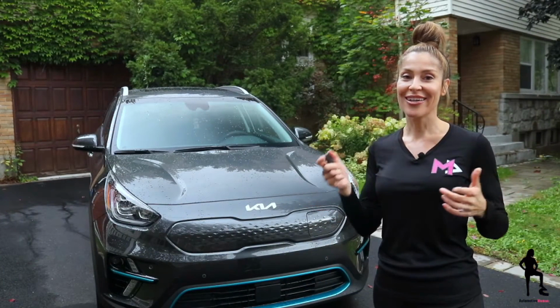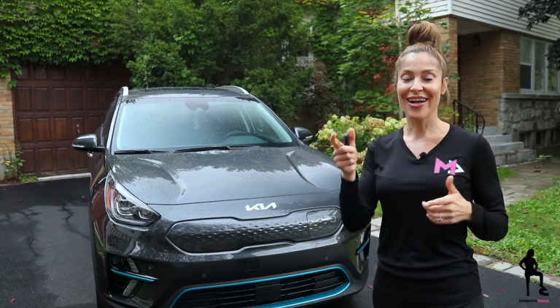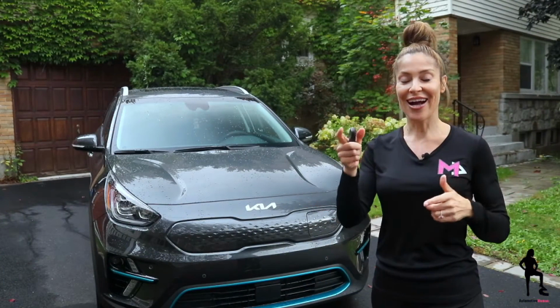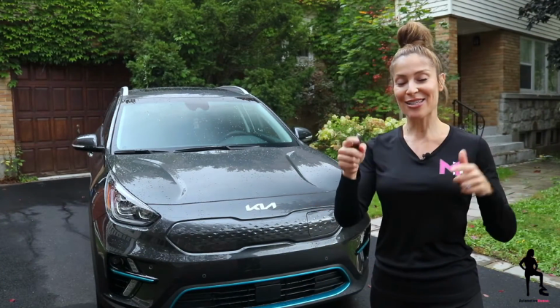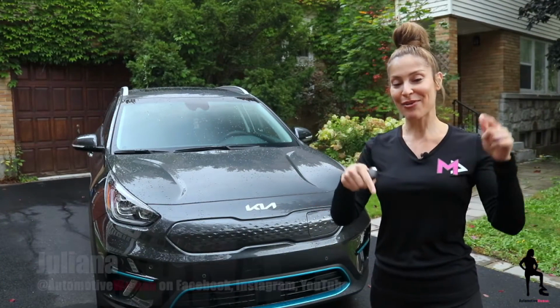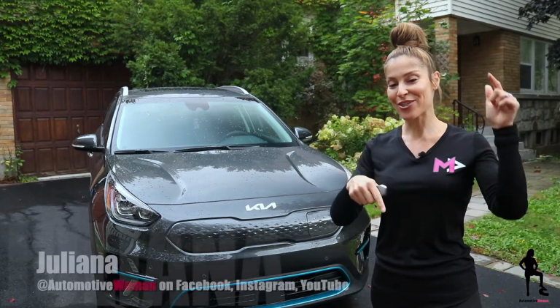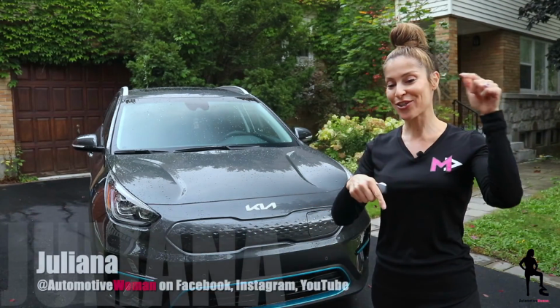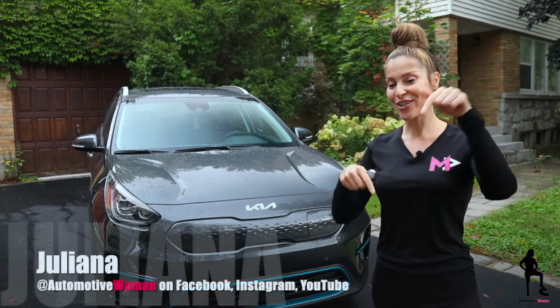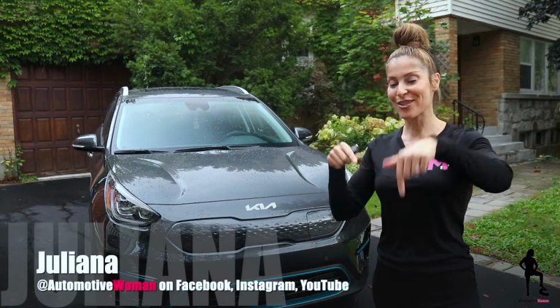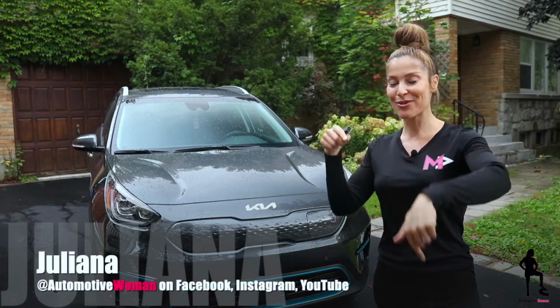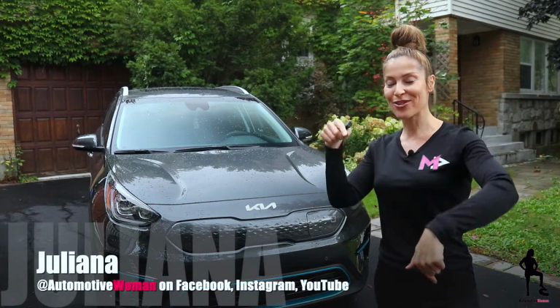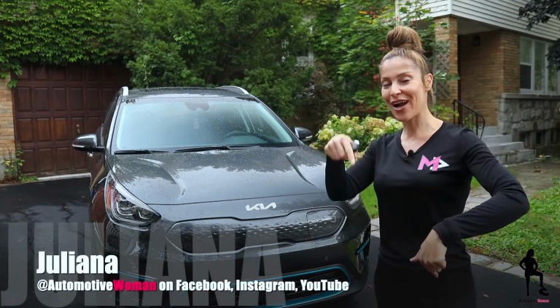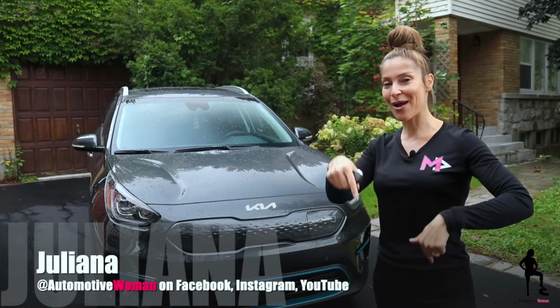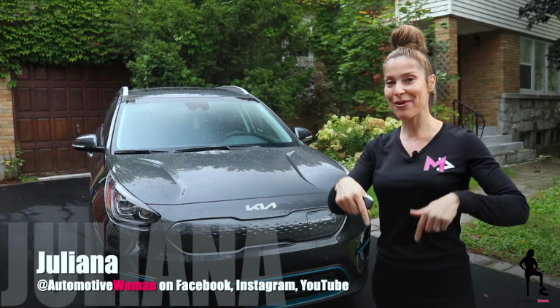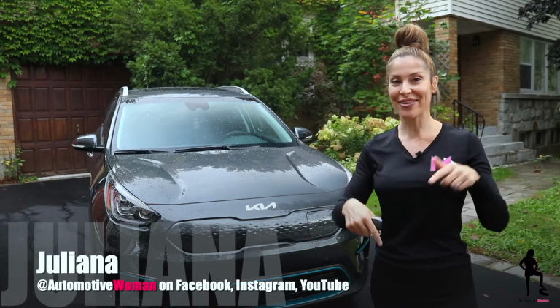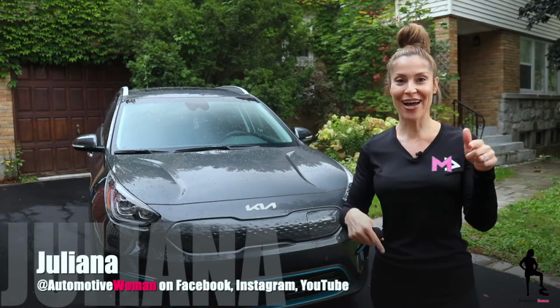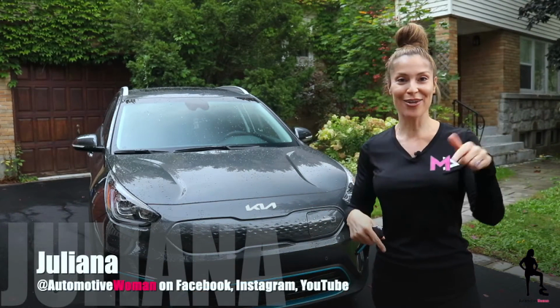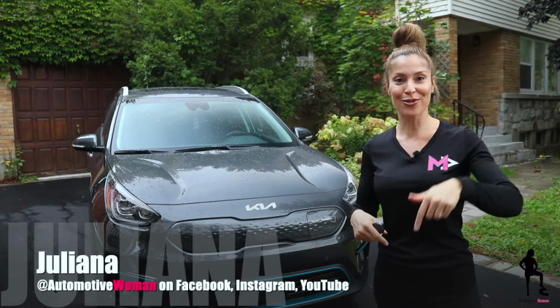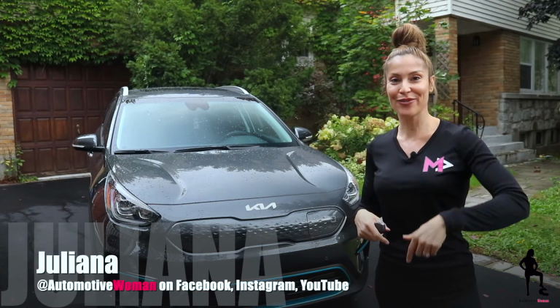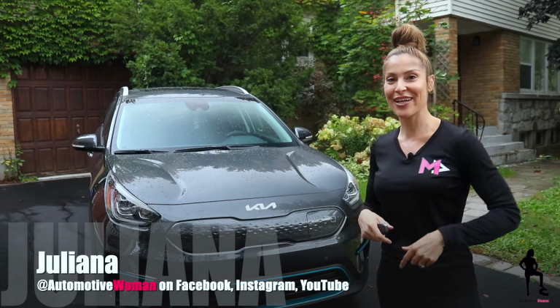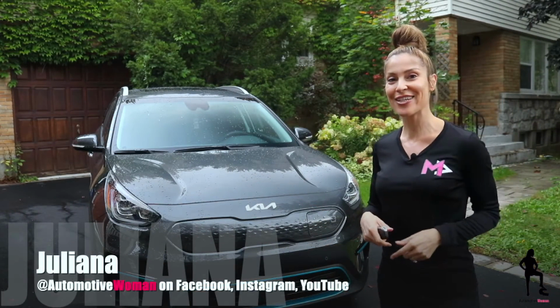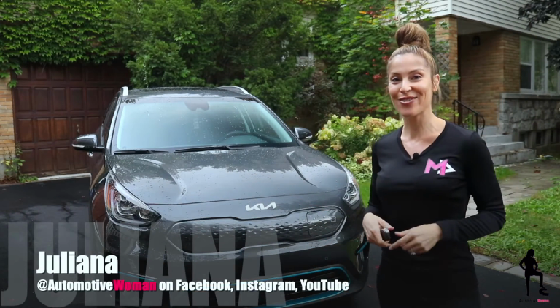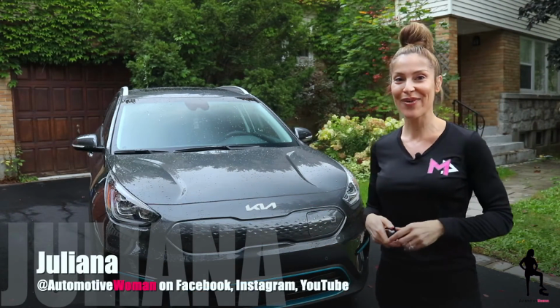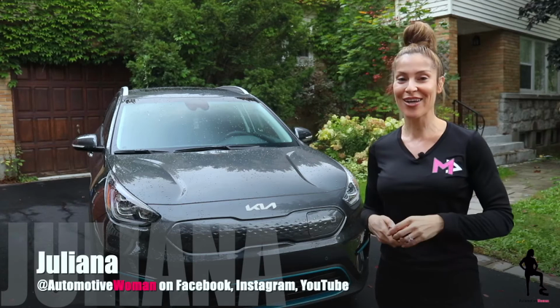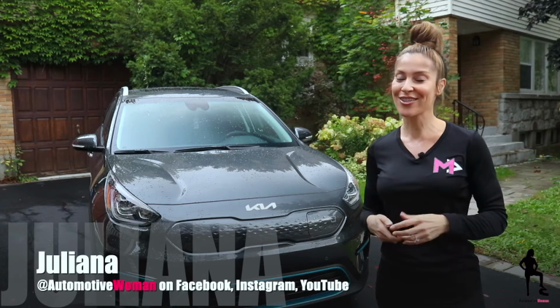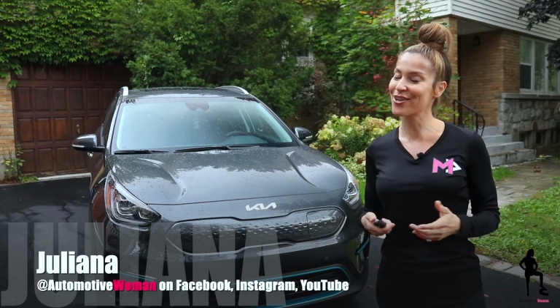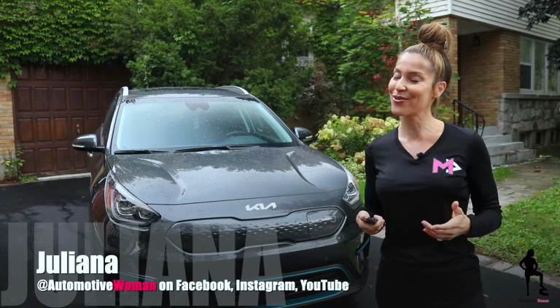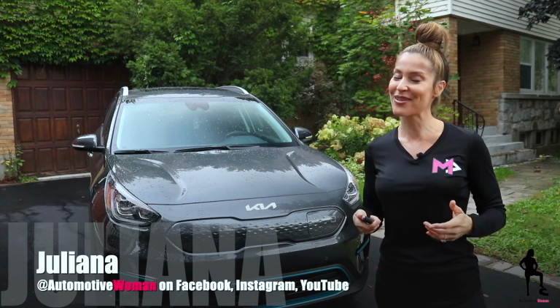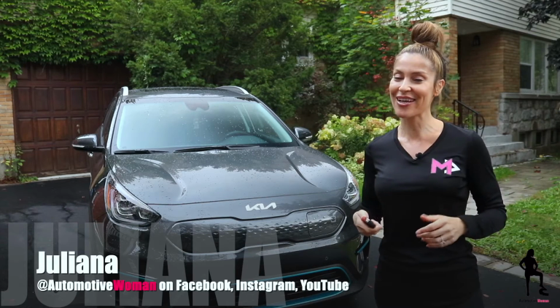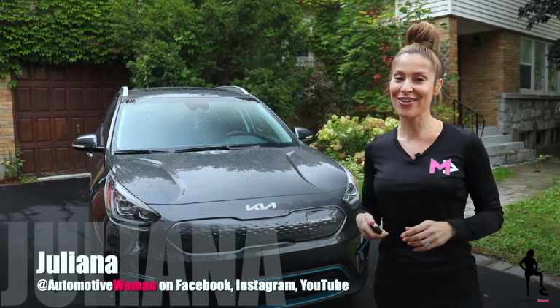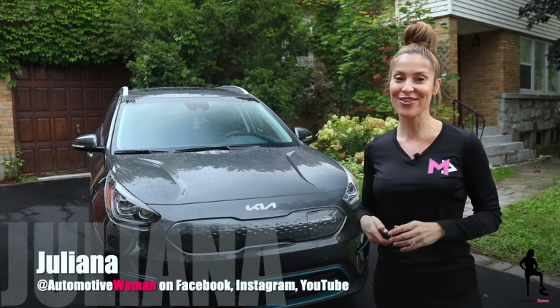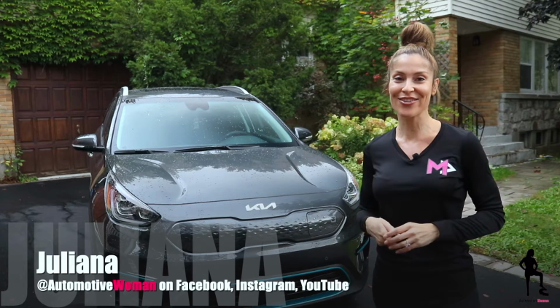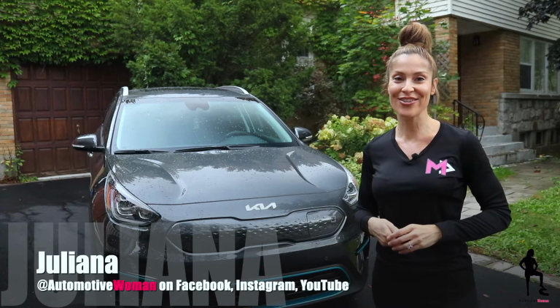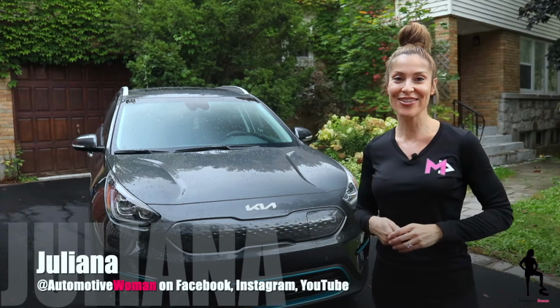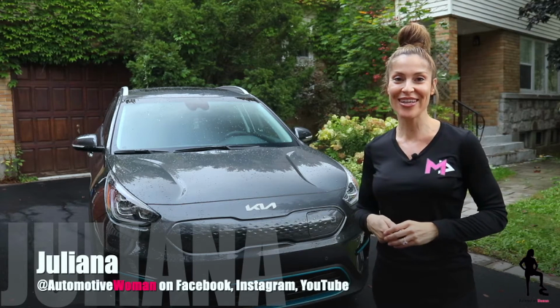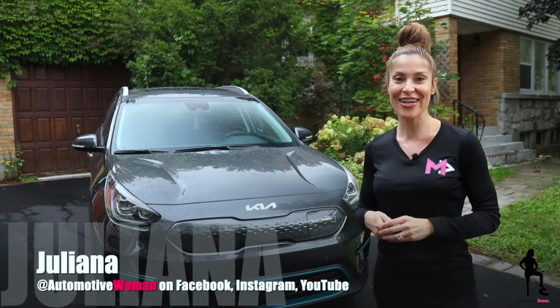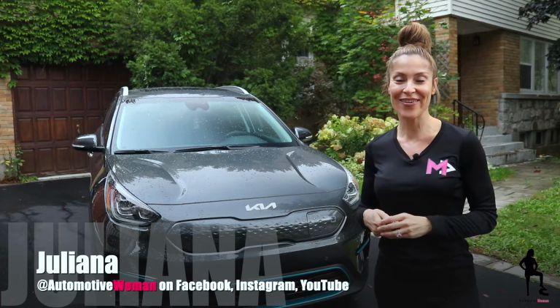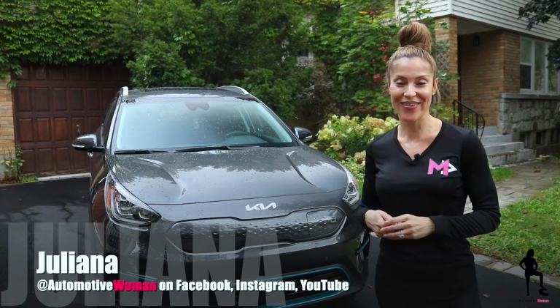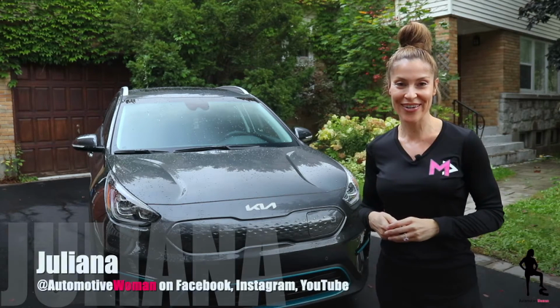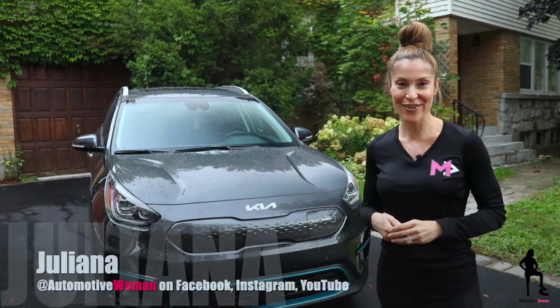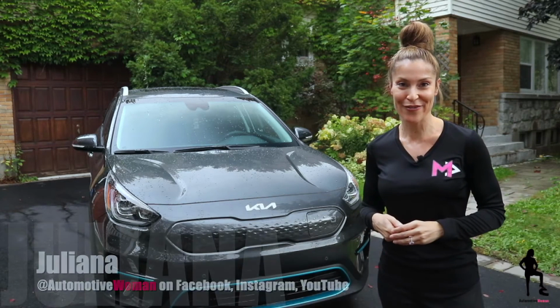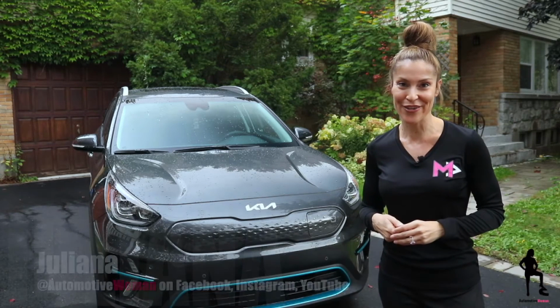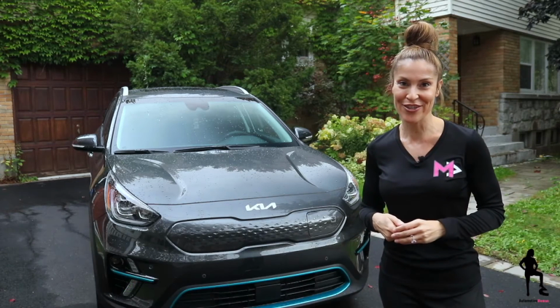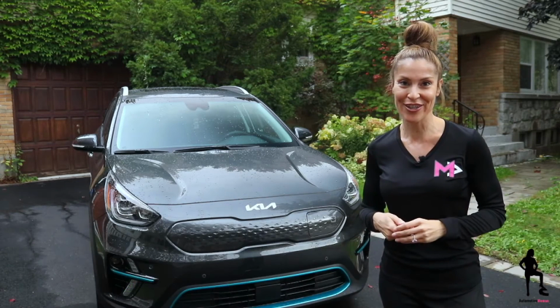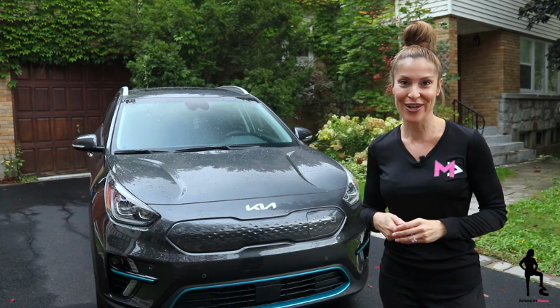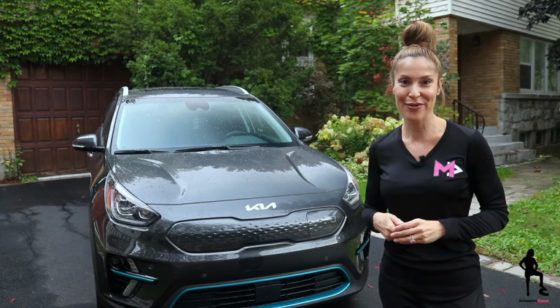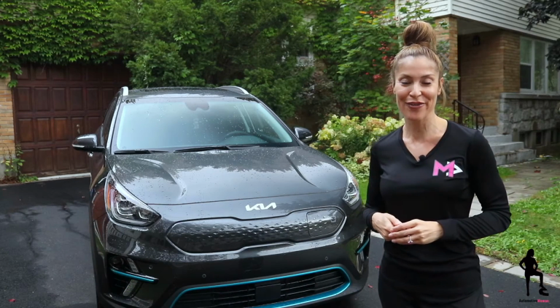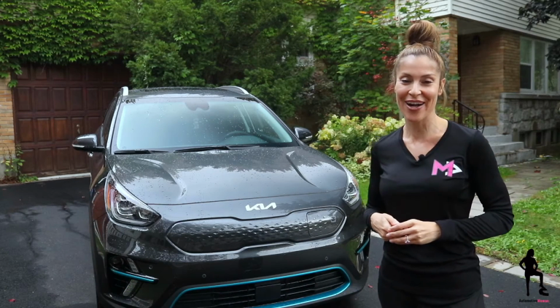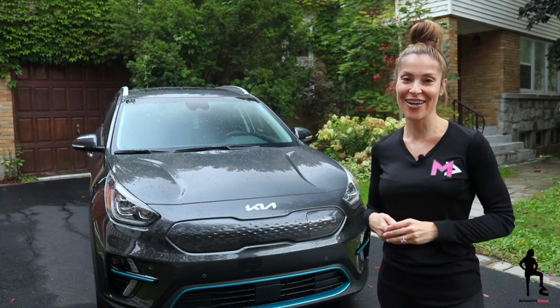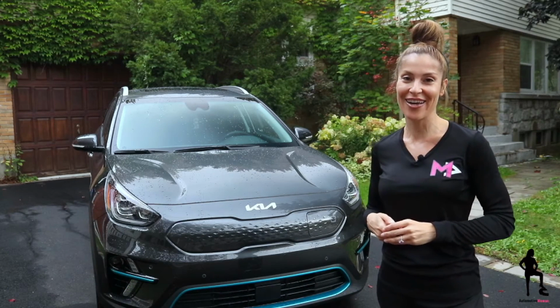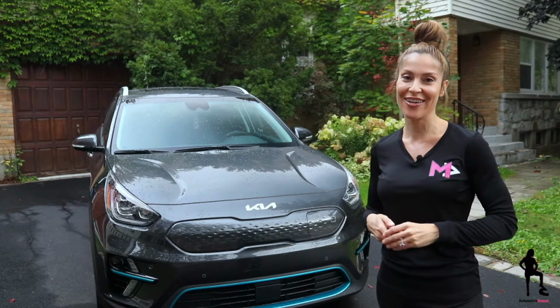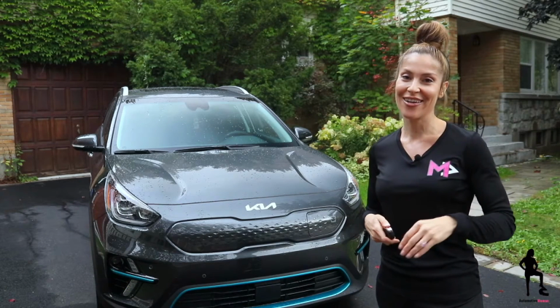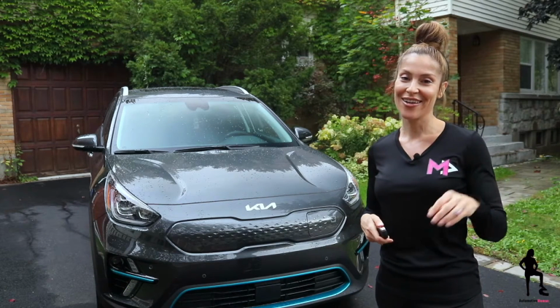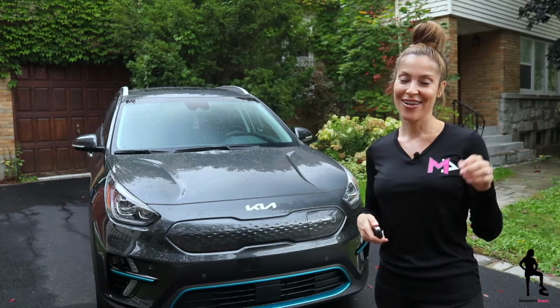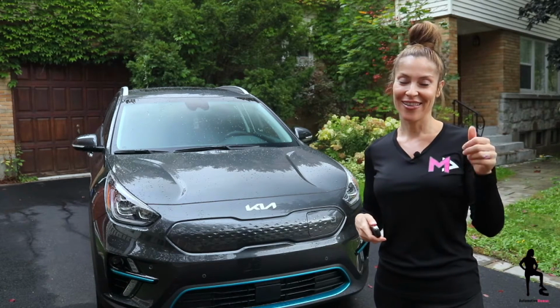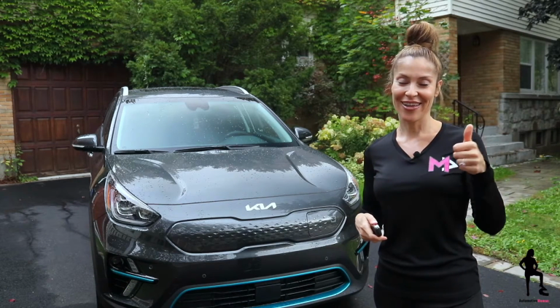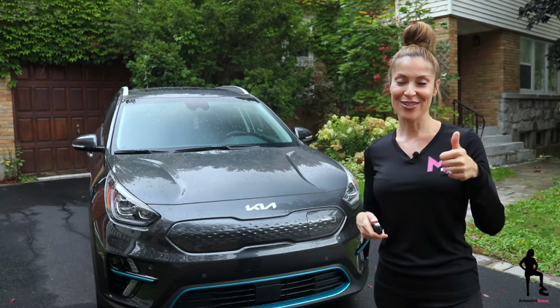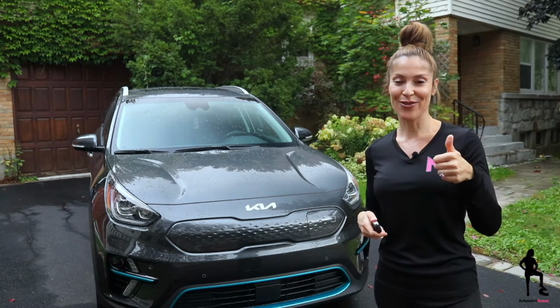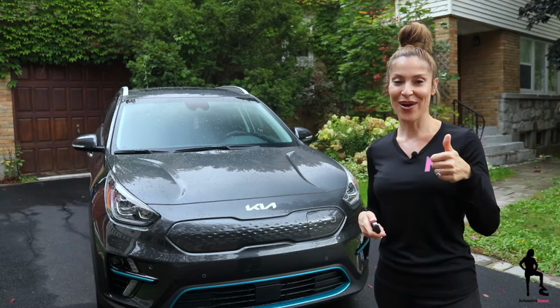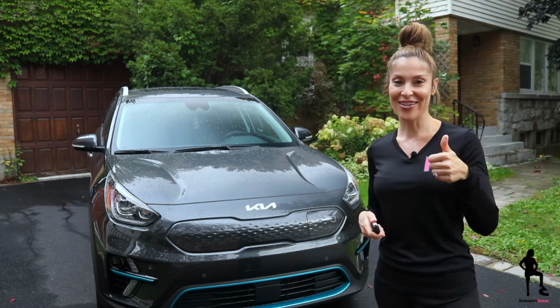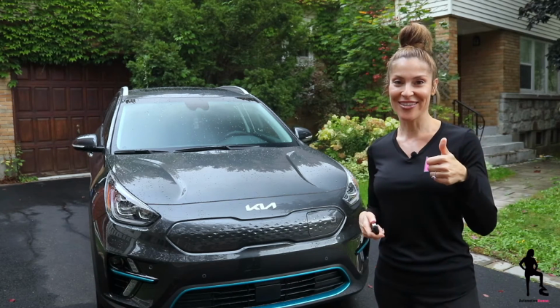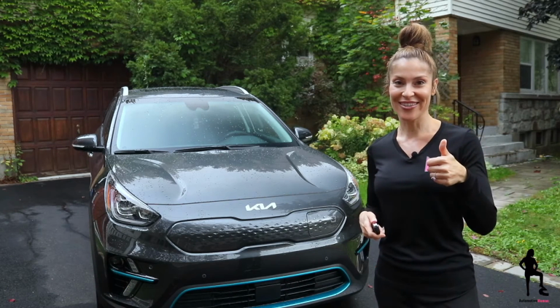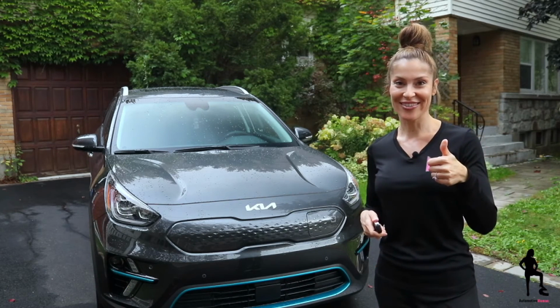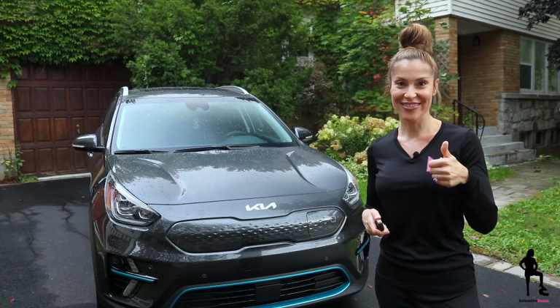Guys, make sure you subscribe, hit that notification bell so you don't miss How To Tuesday or Feature Car Friday. Thanks for watchin'.